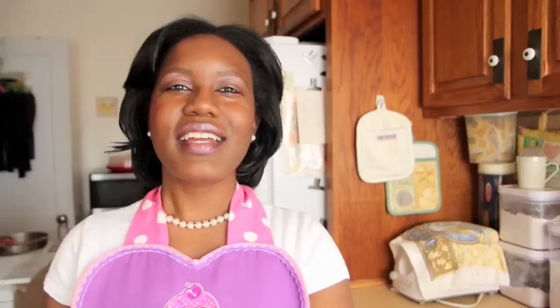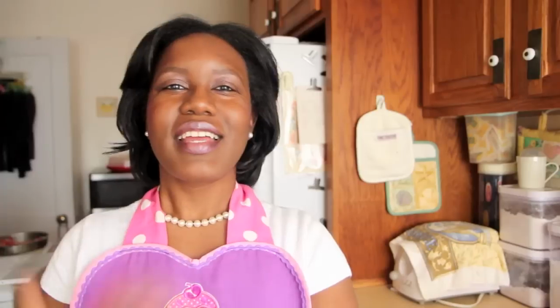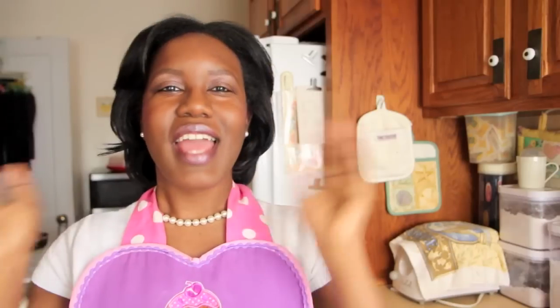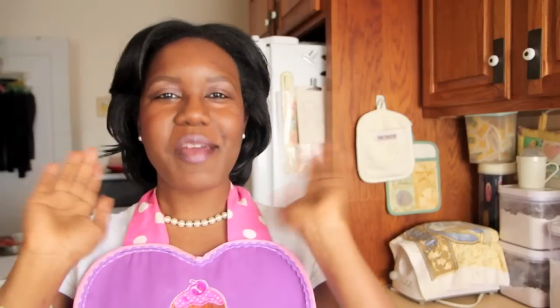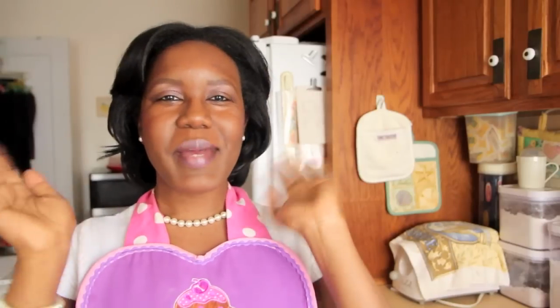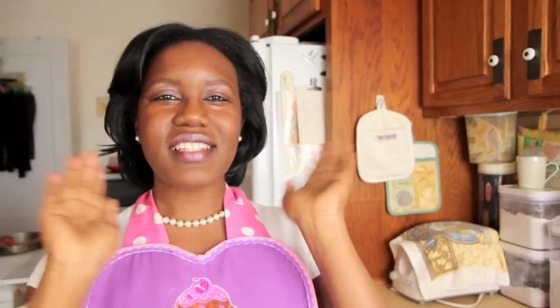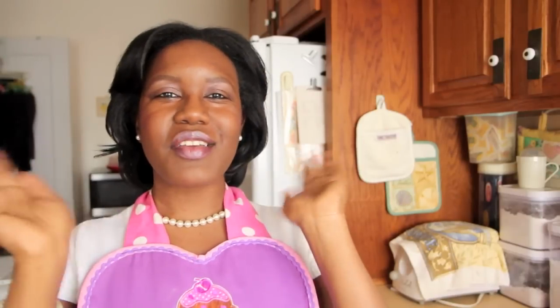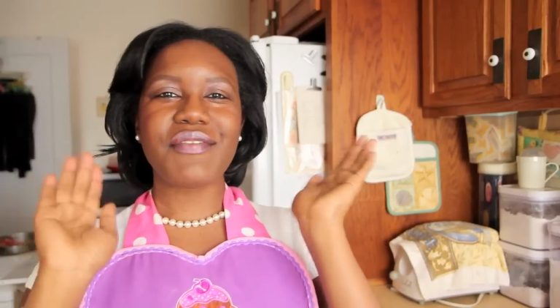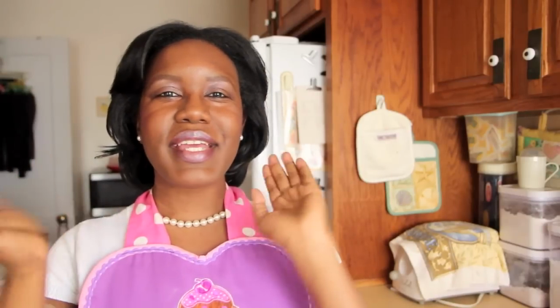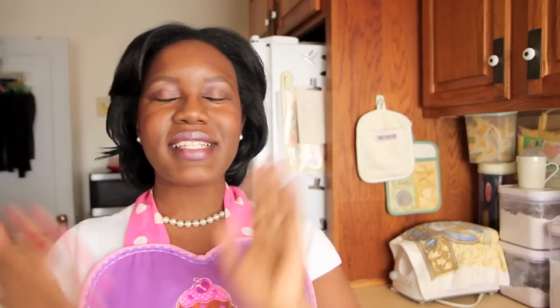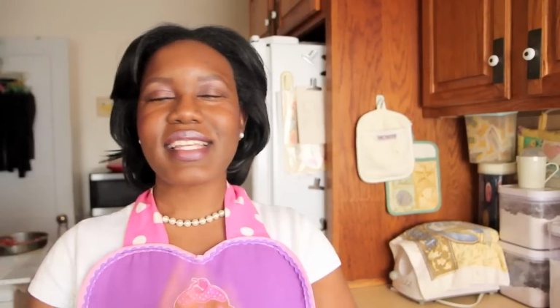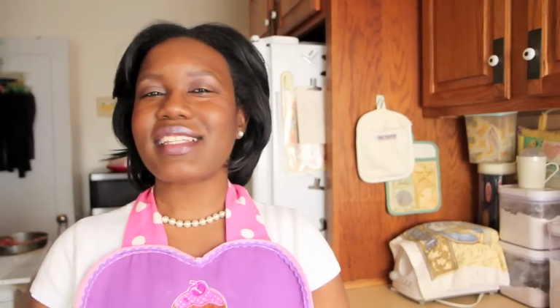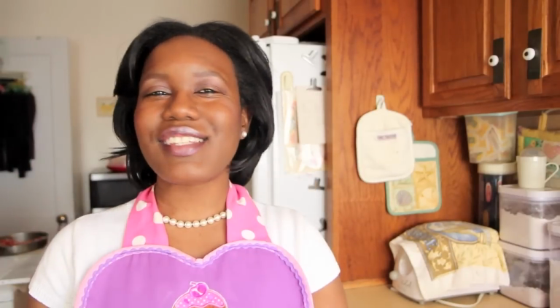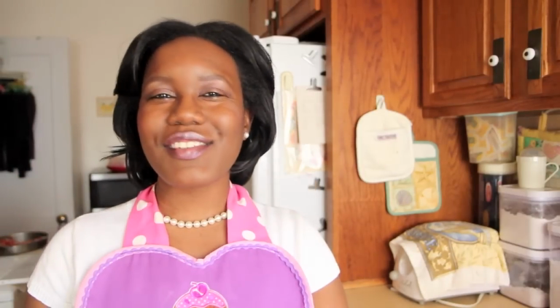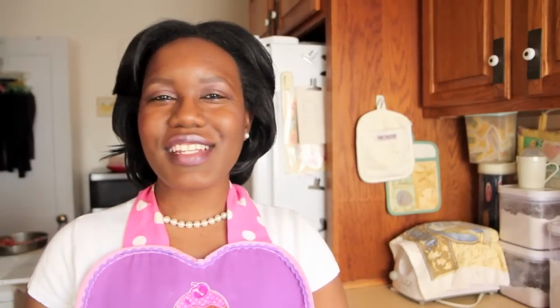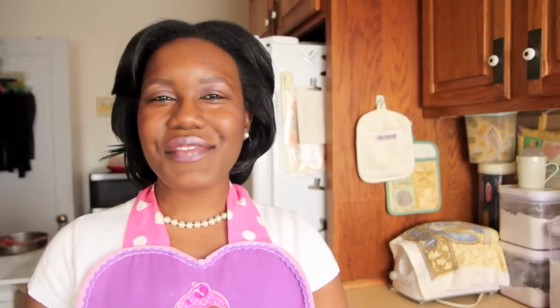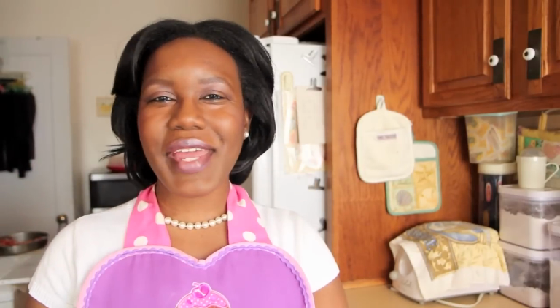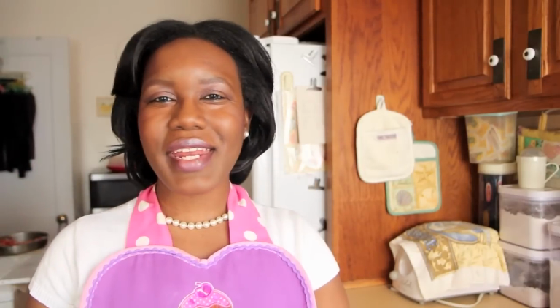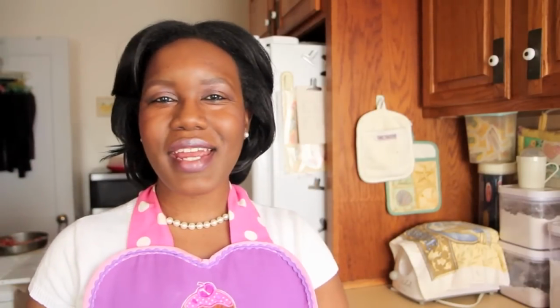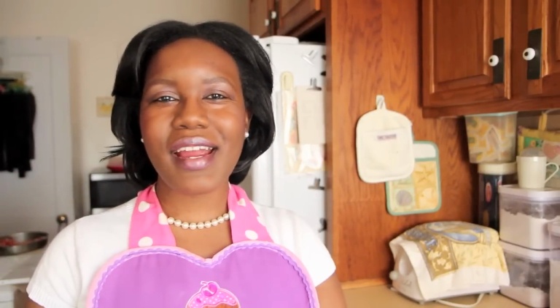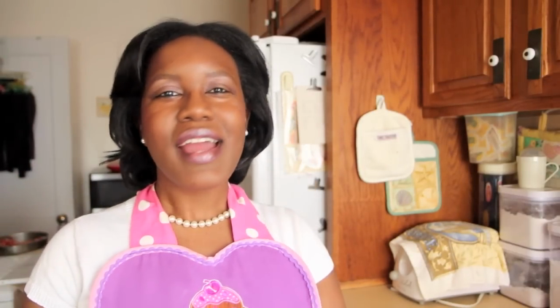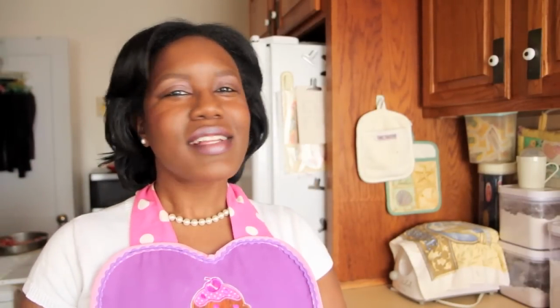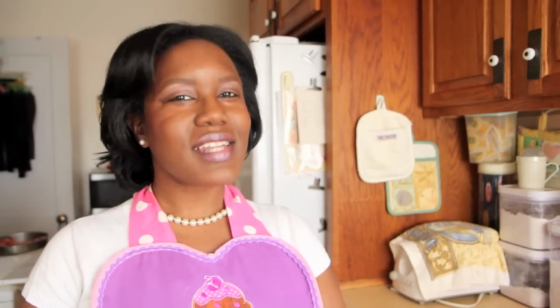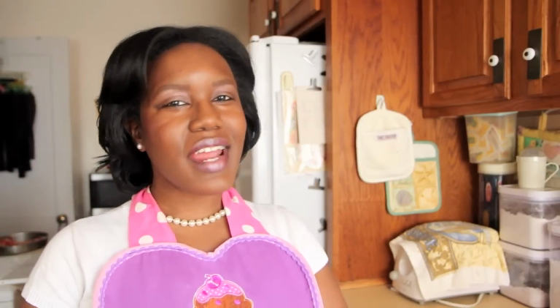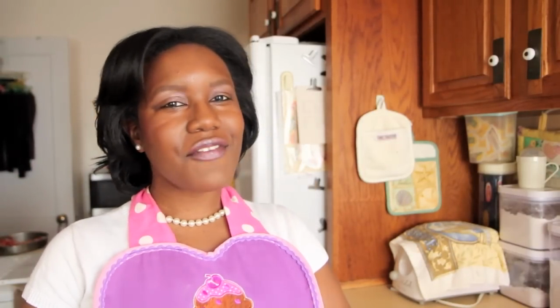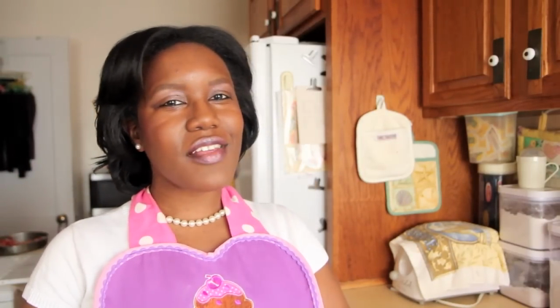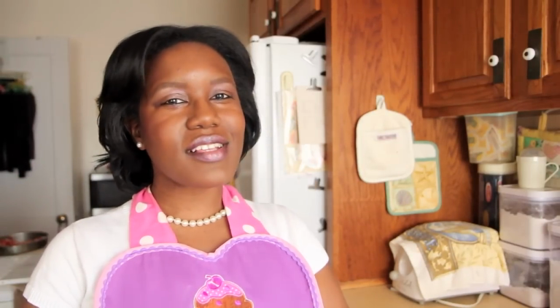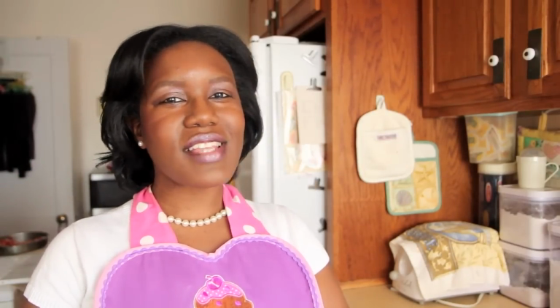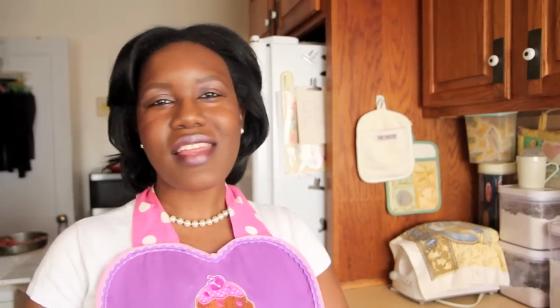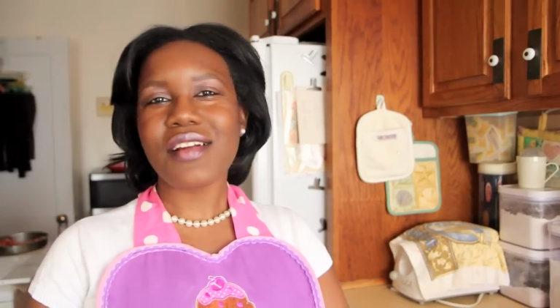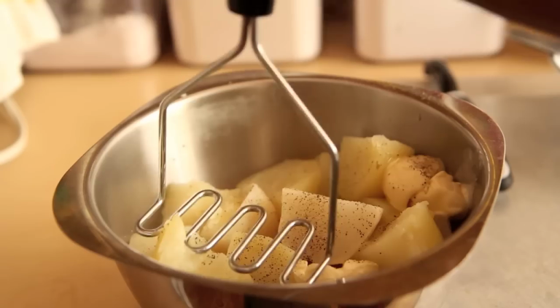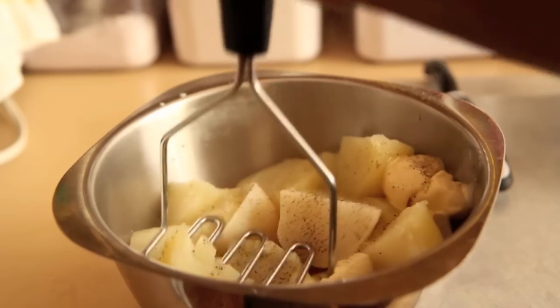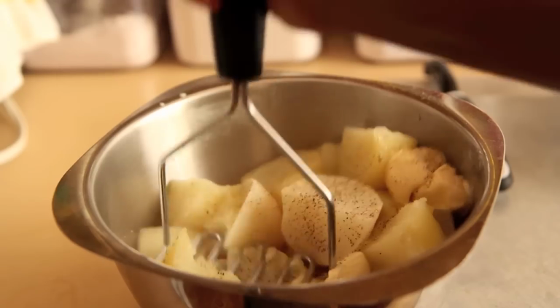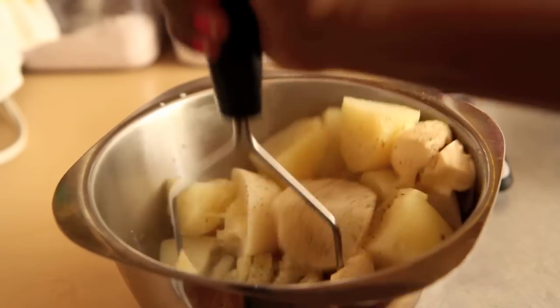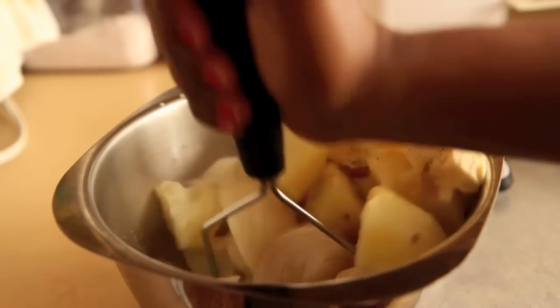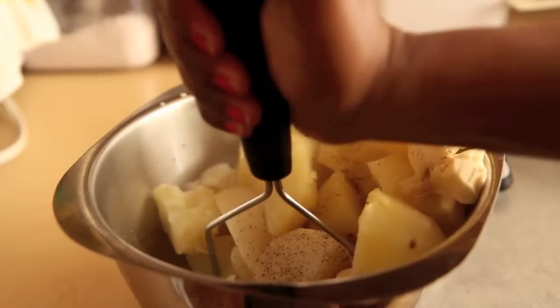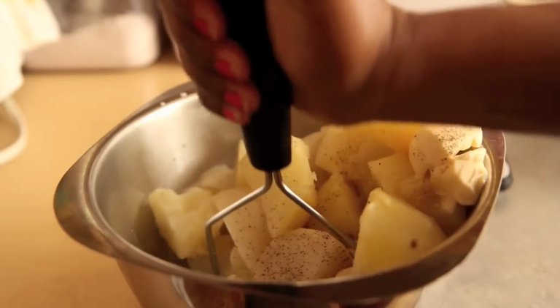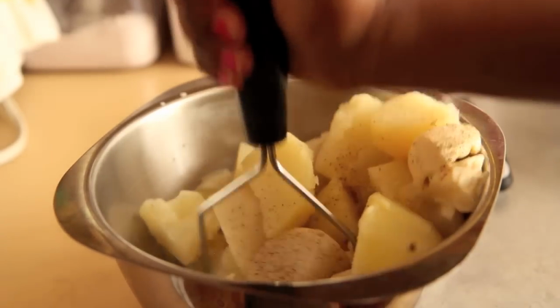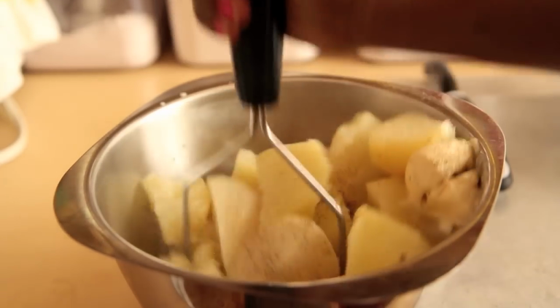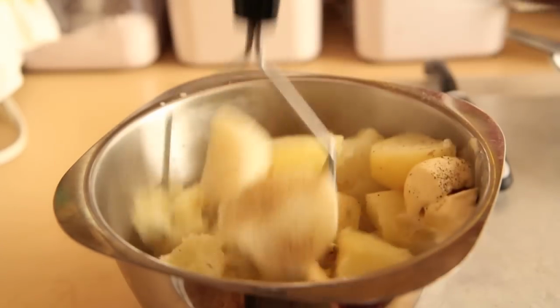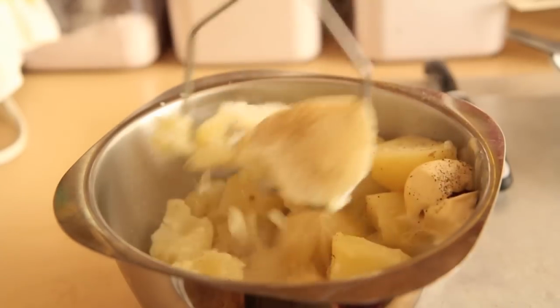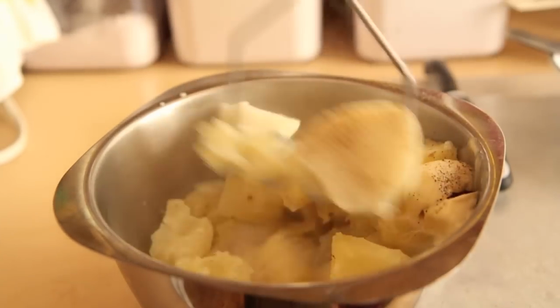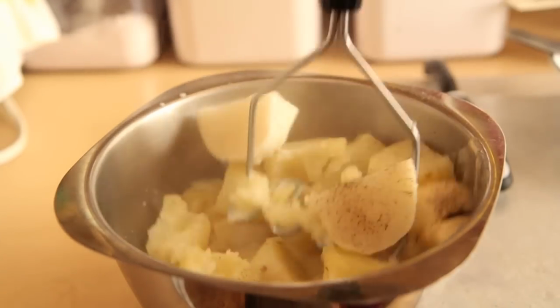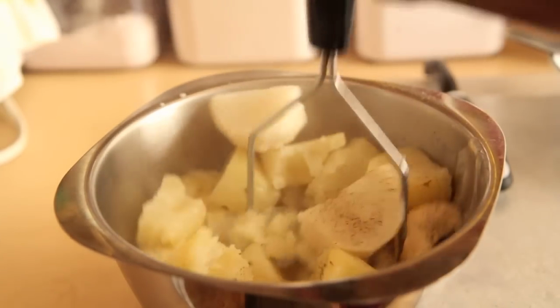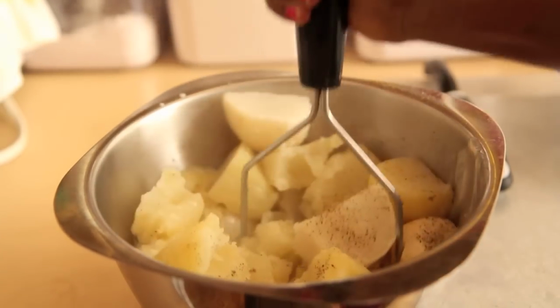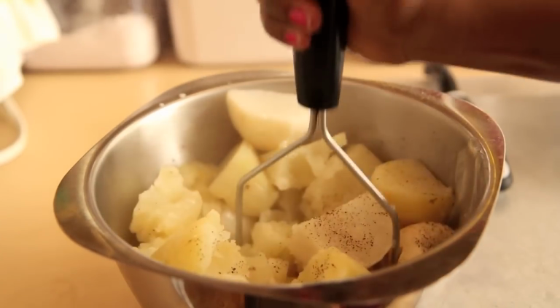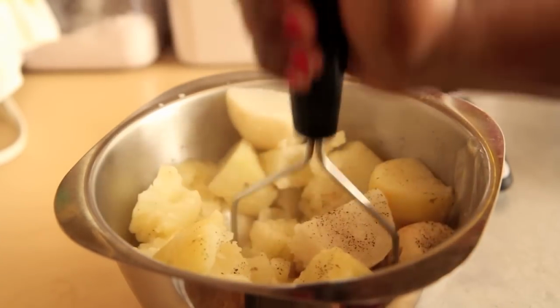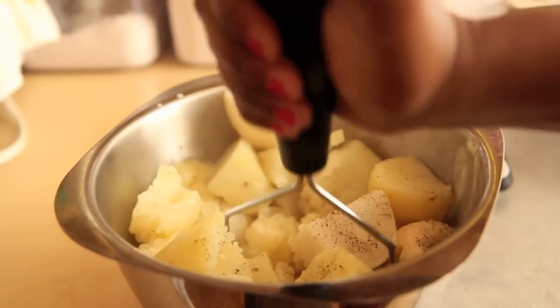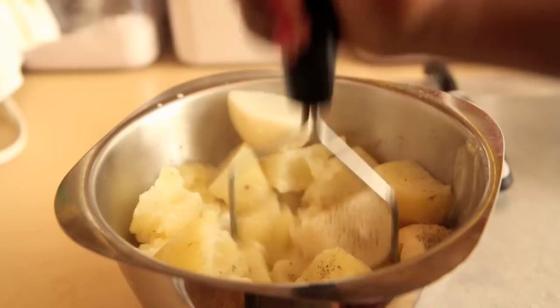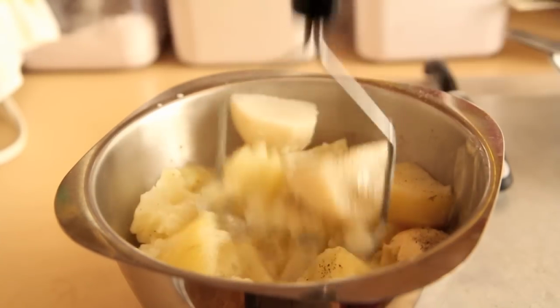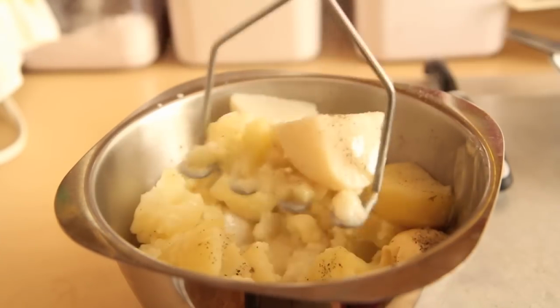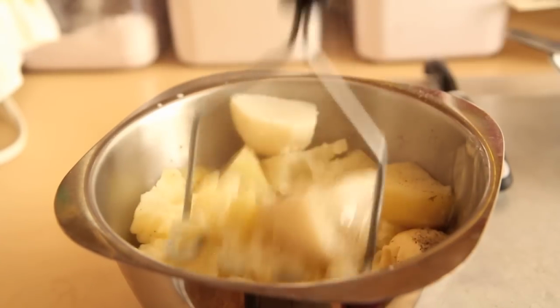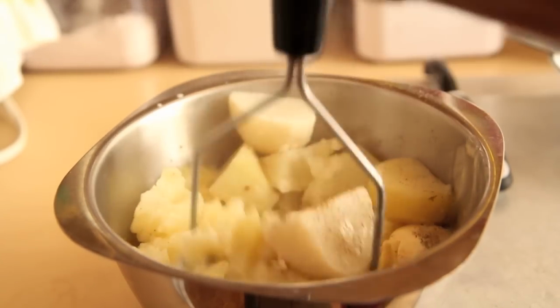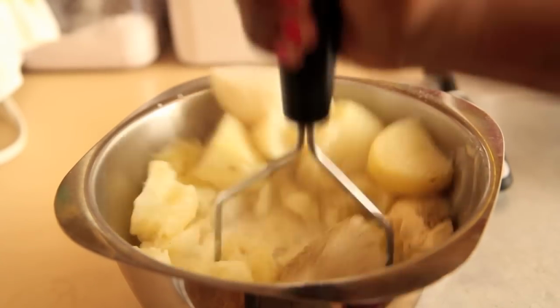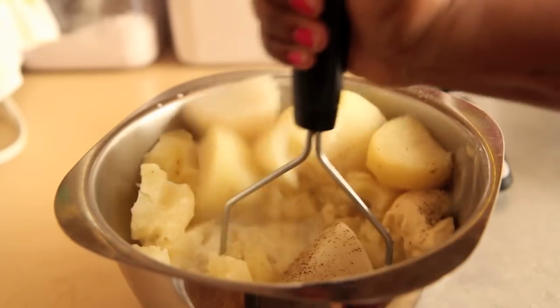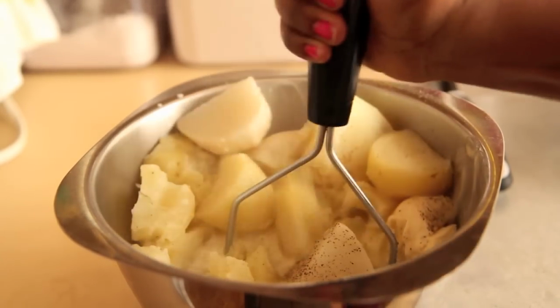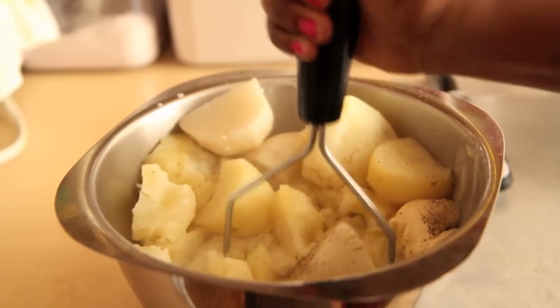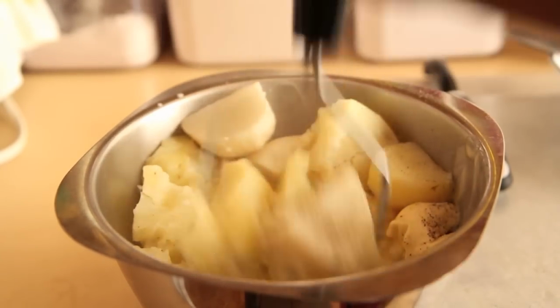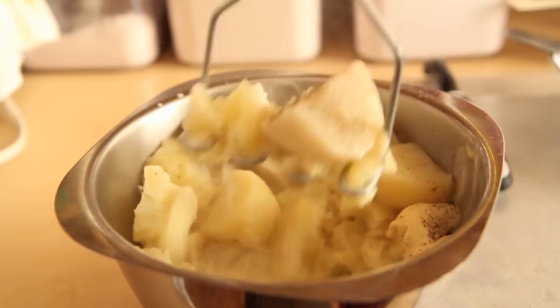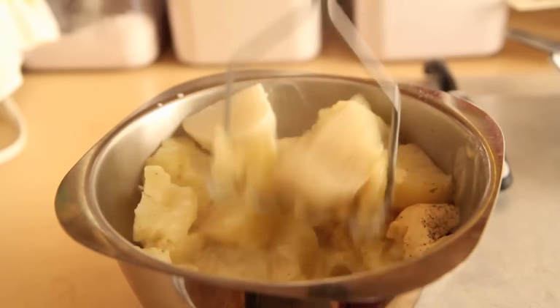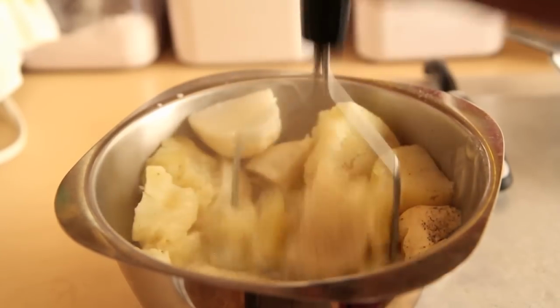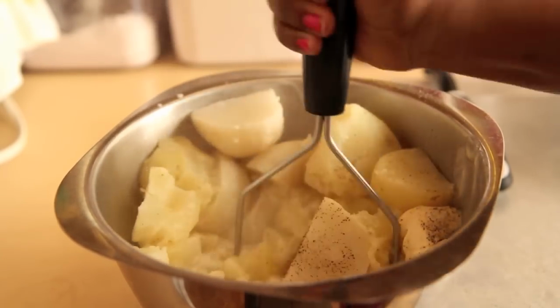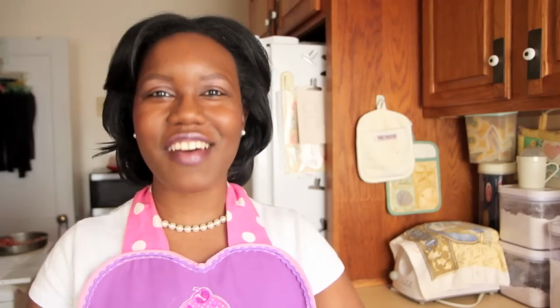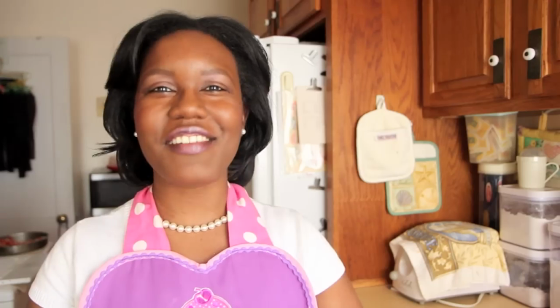Hey my sweetbees! It's the Sweetest Vegan here. Today for the Southern Queen of Vegan Cuisine project, we will be making turnip mashed potatoes.